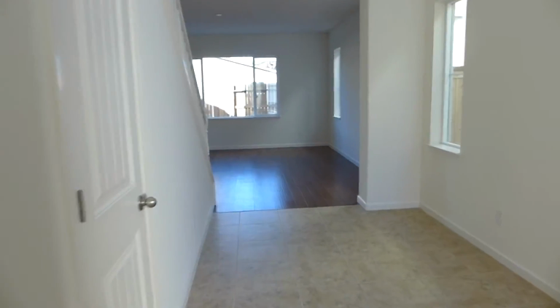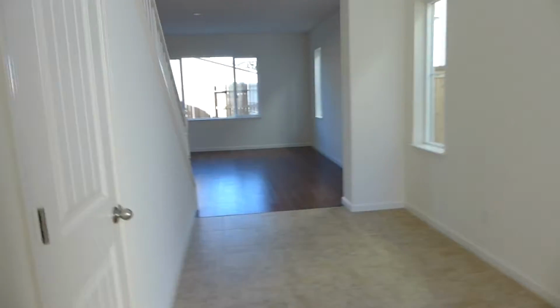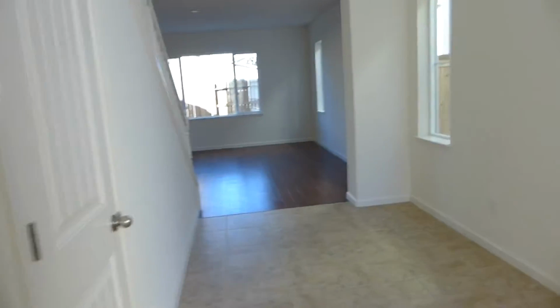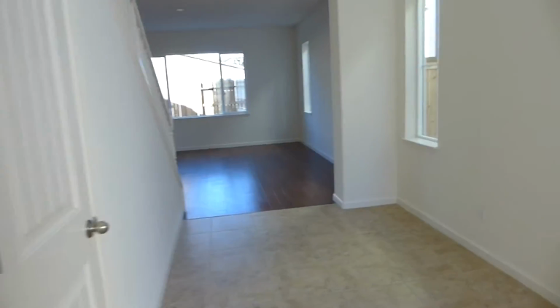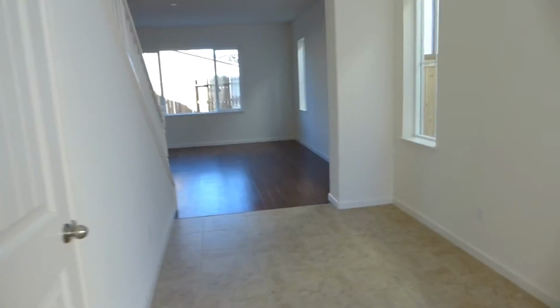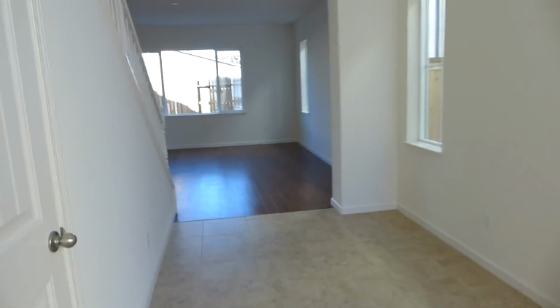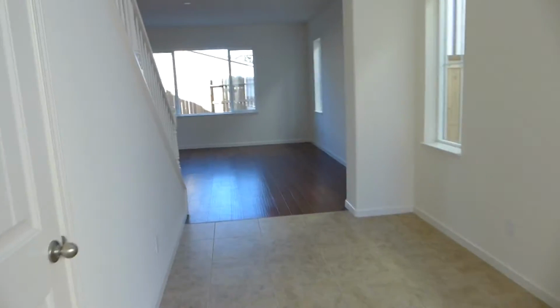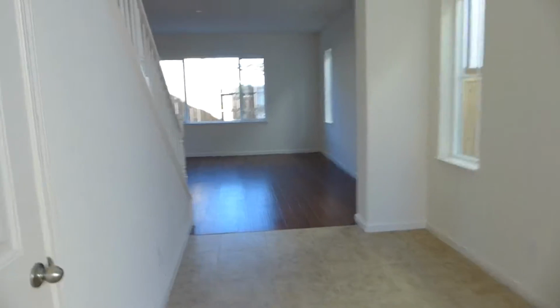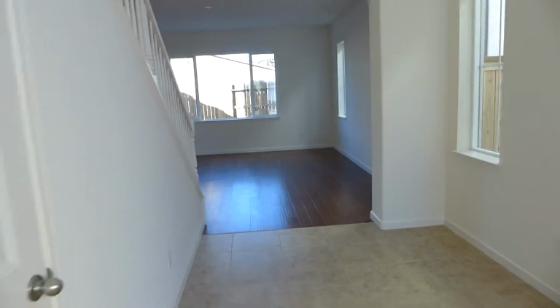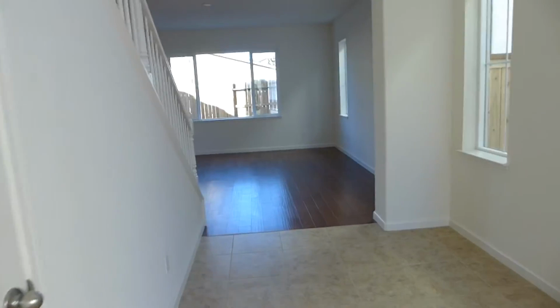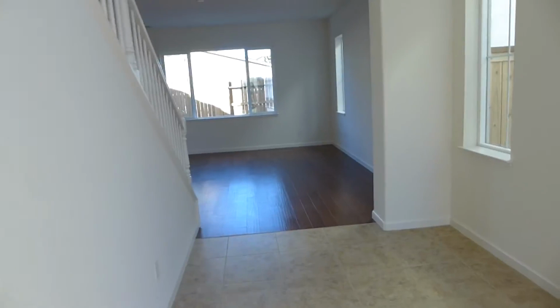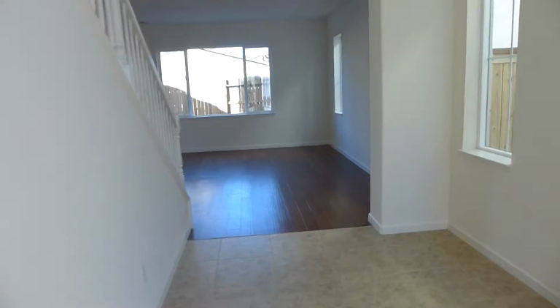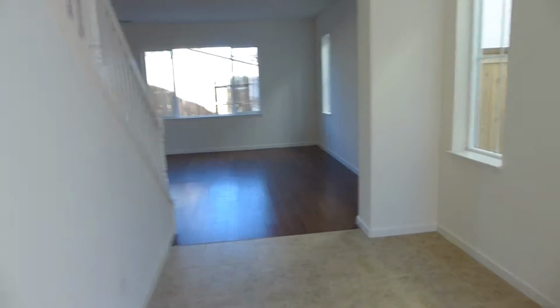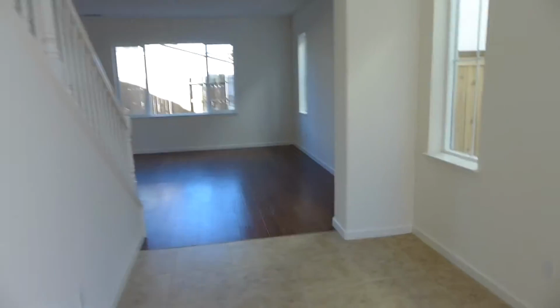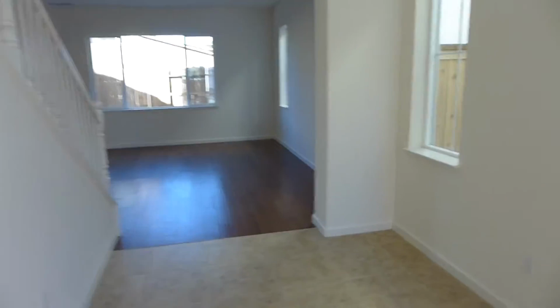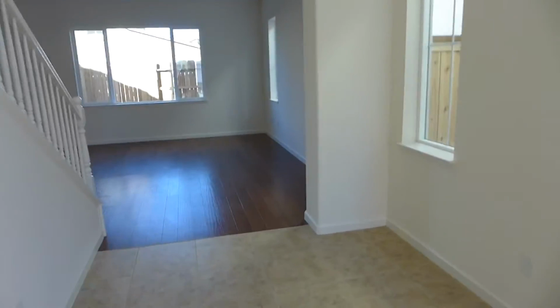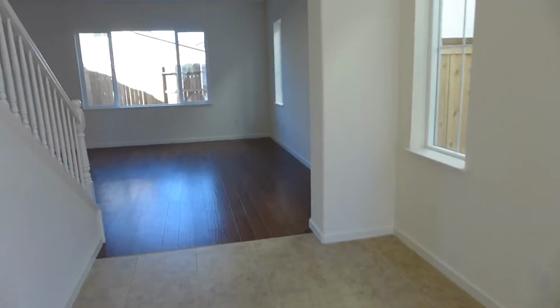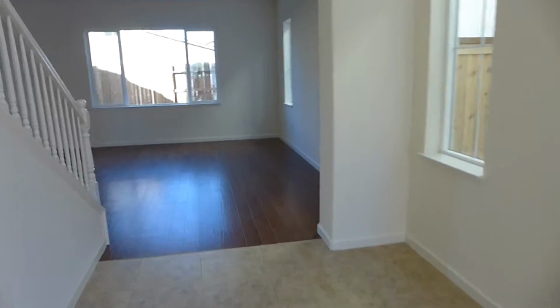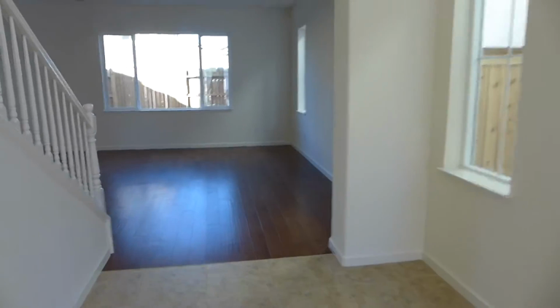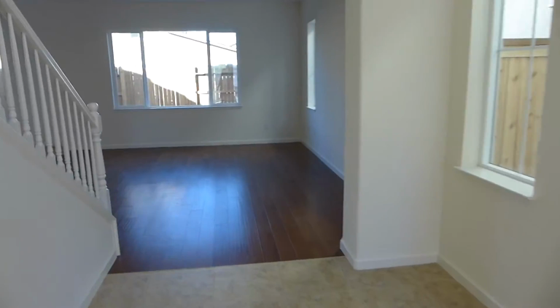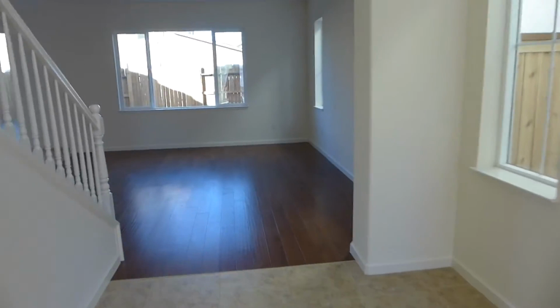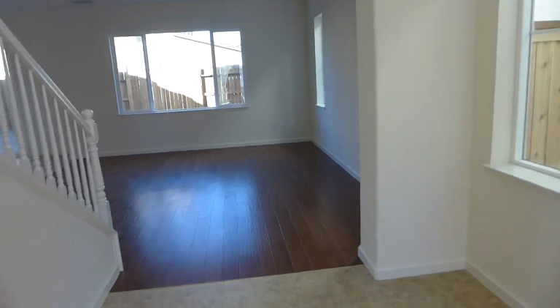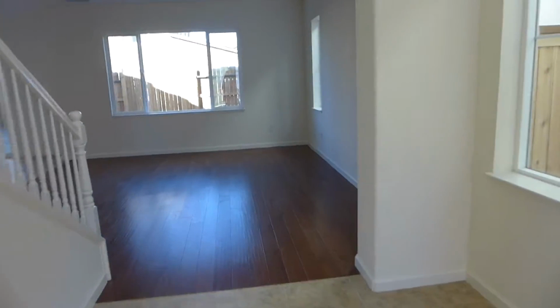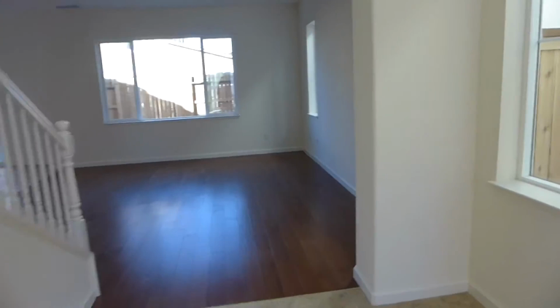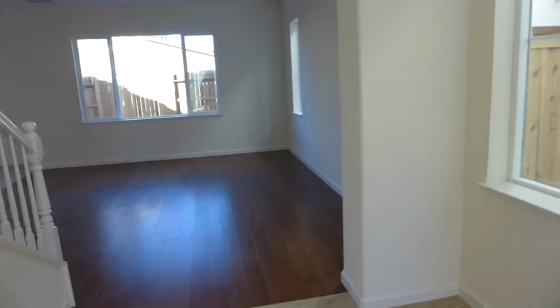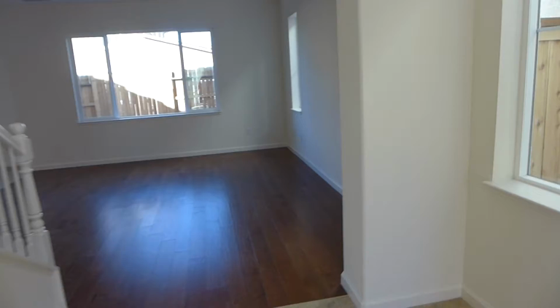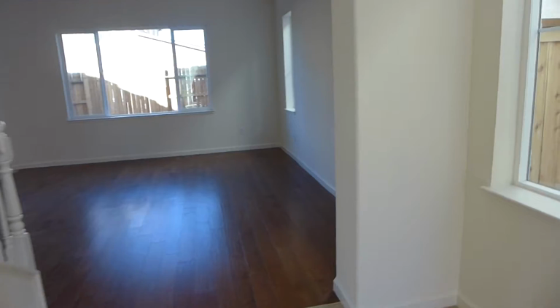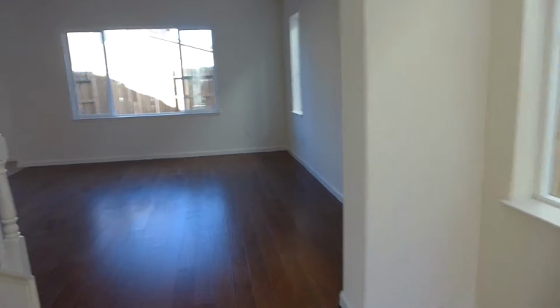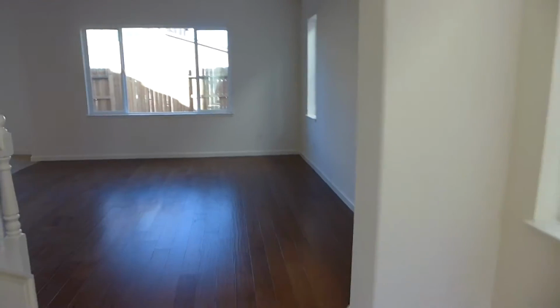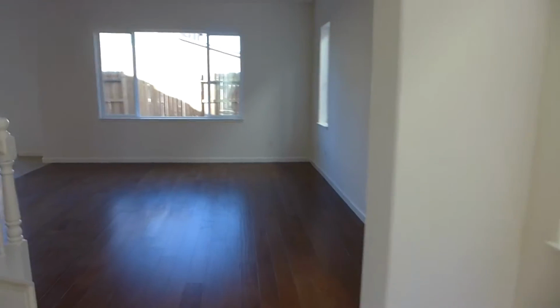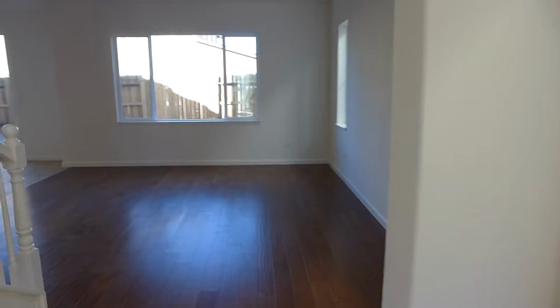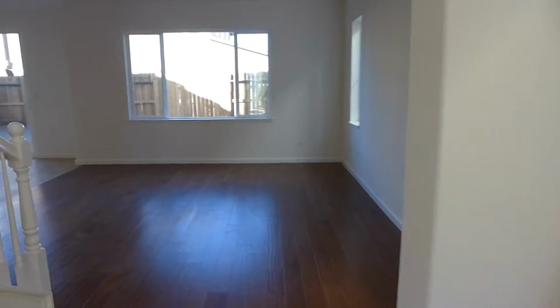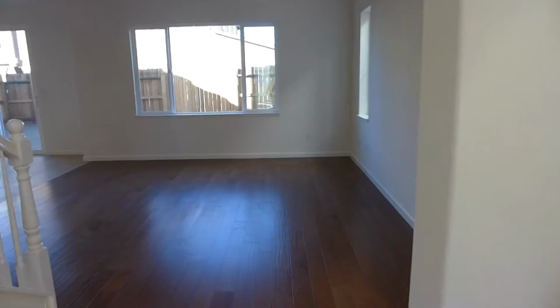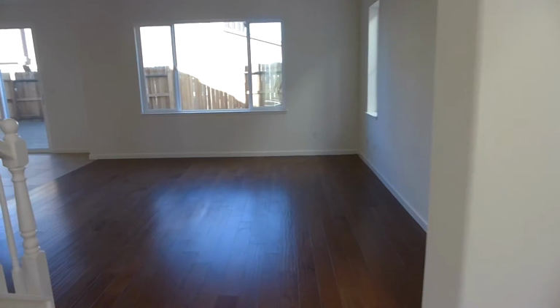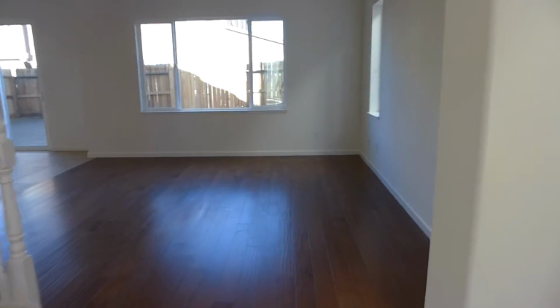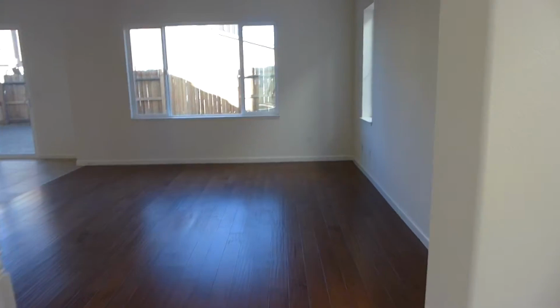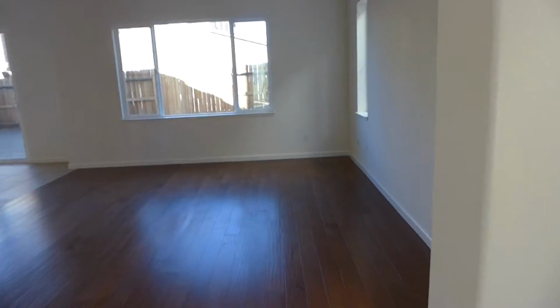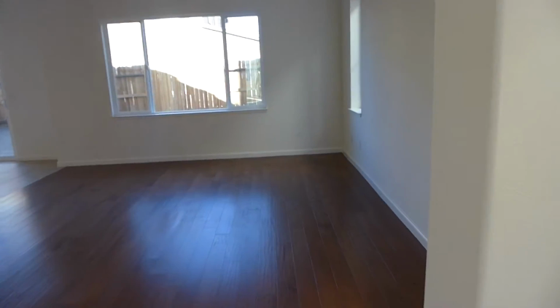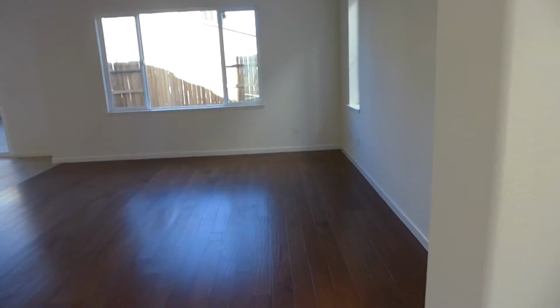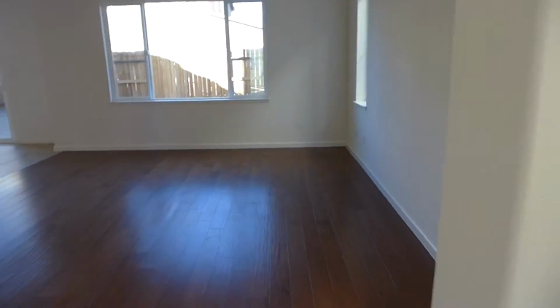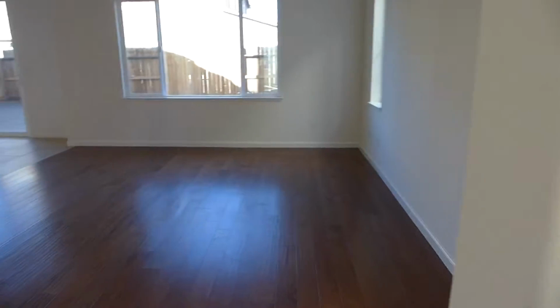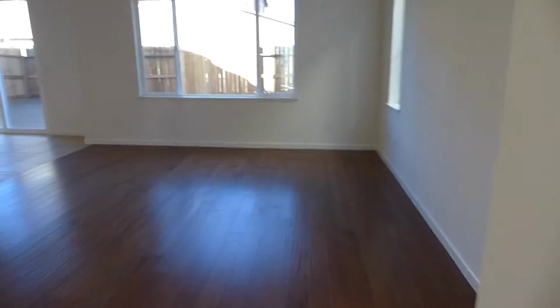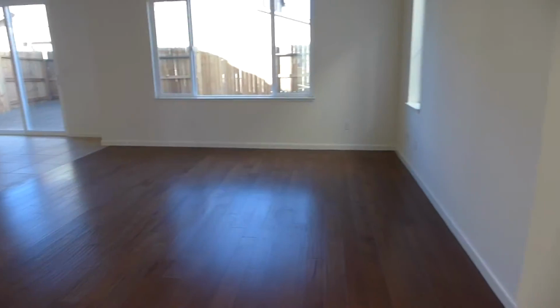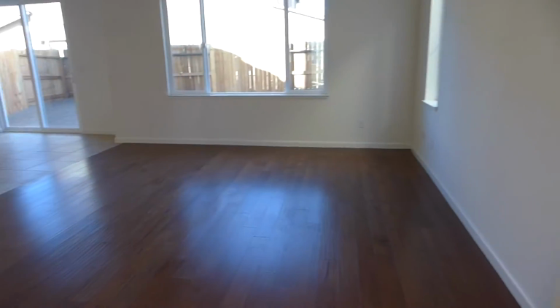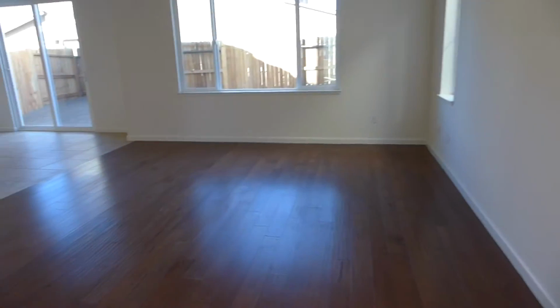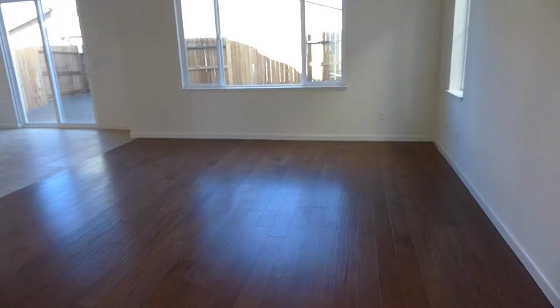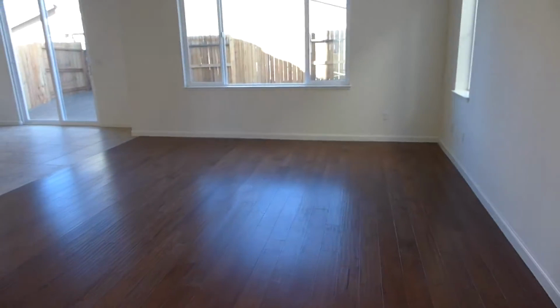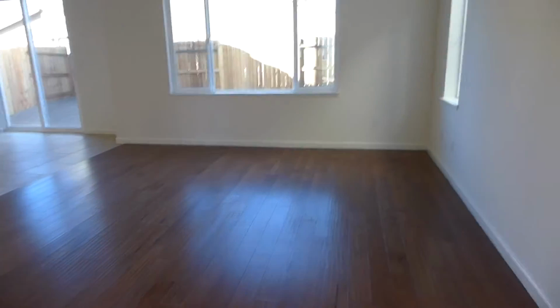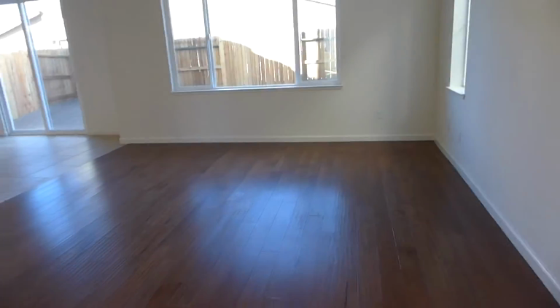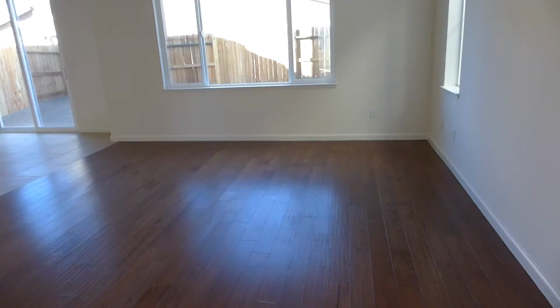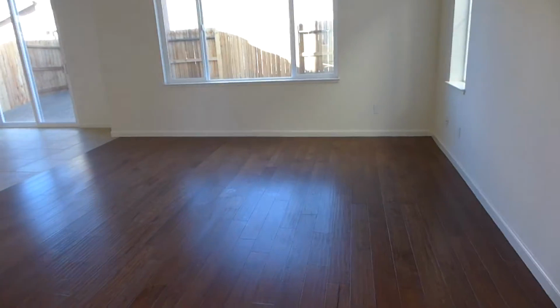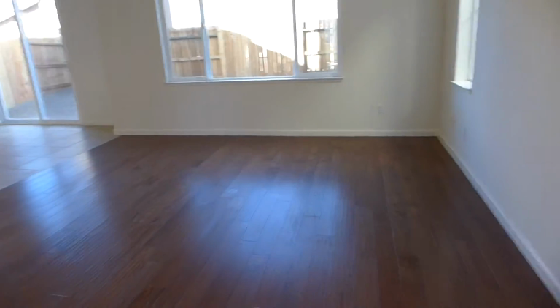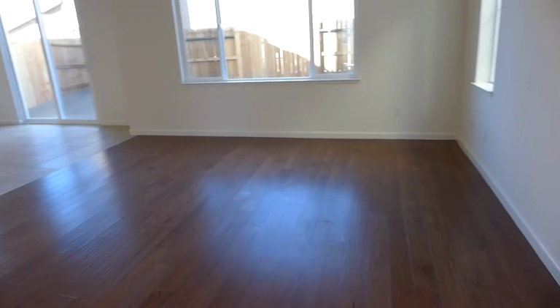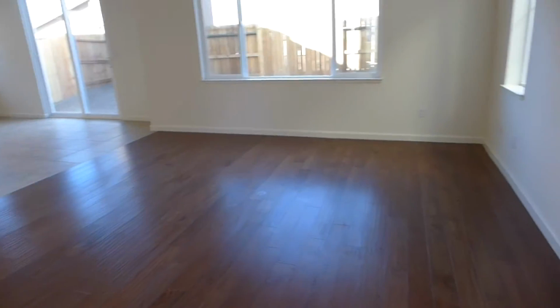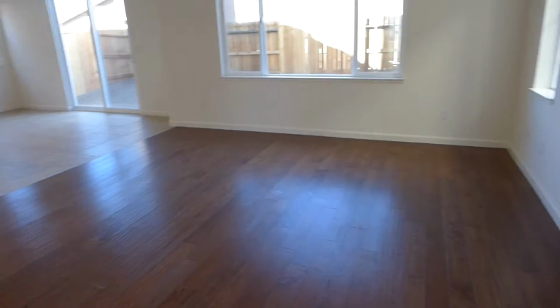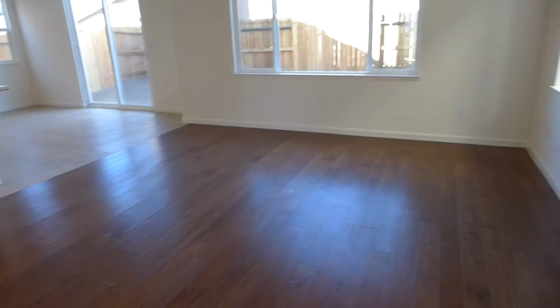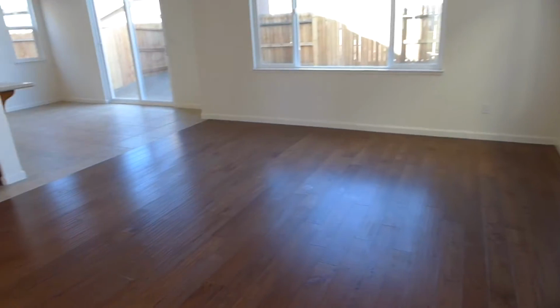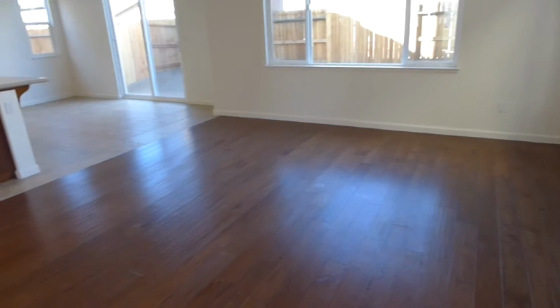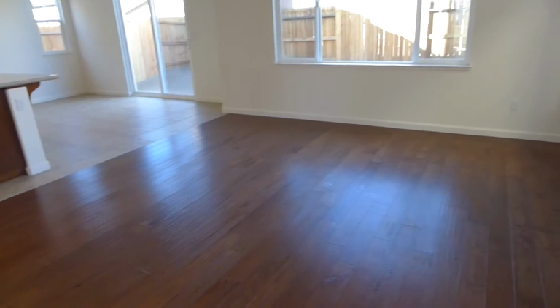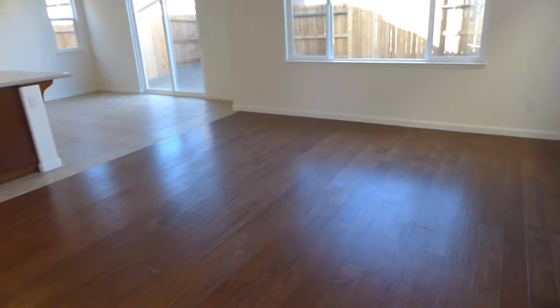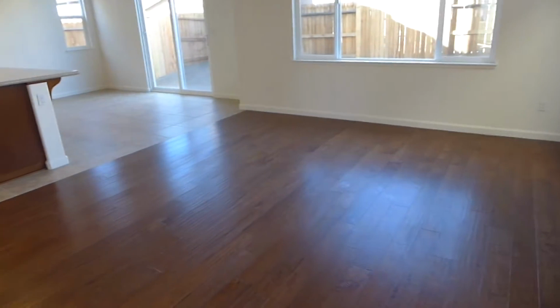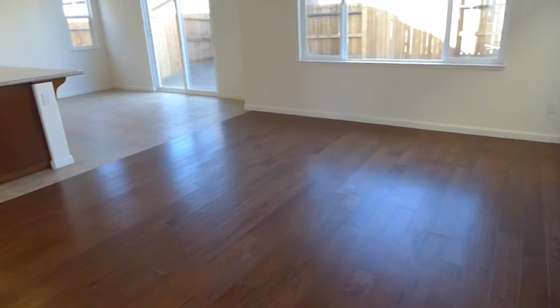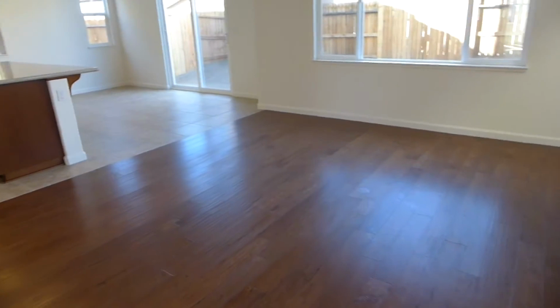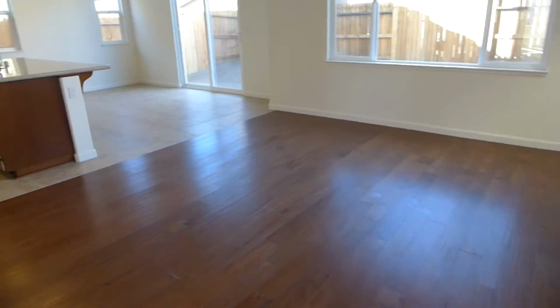It's dual zones, so you have a comfort zone upstairs and one downstairs. We have hardwood floors in here.